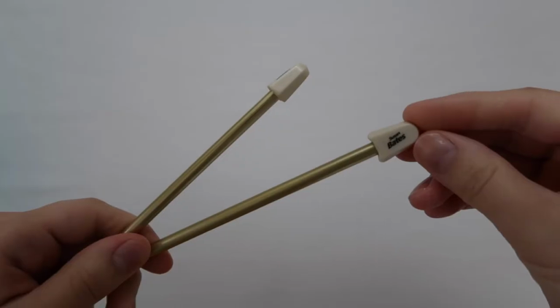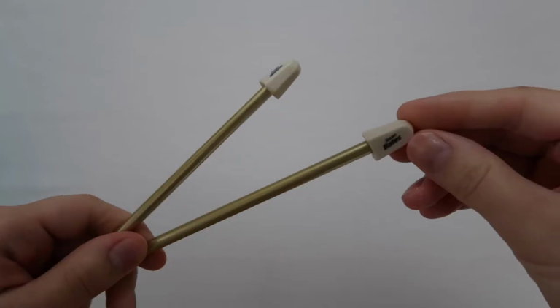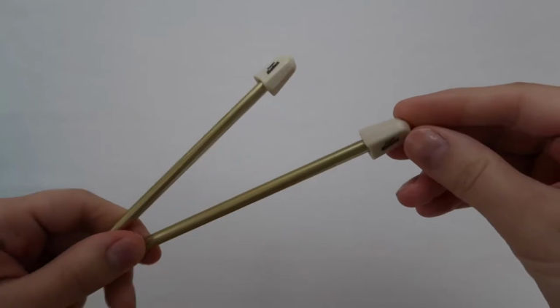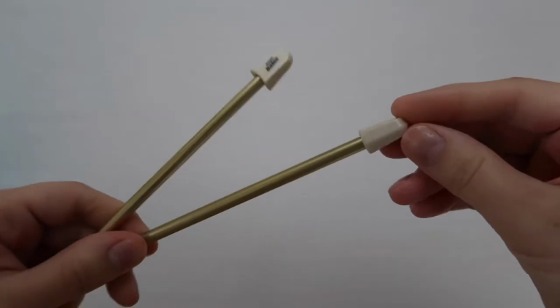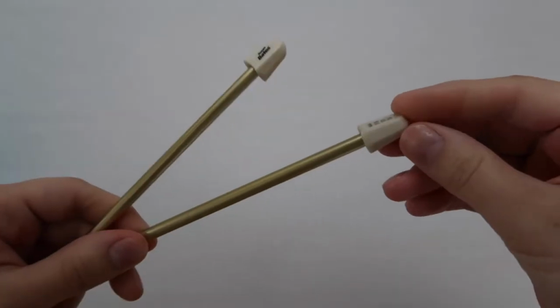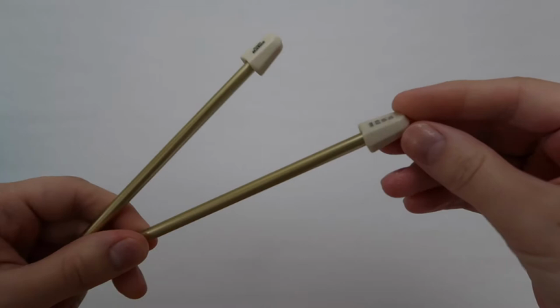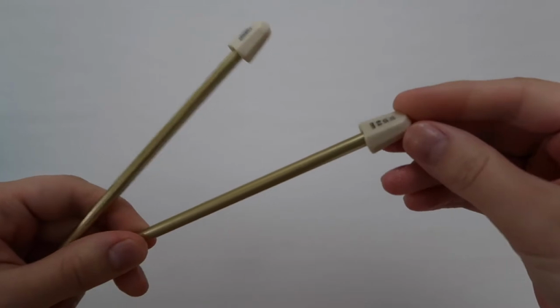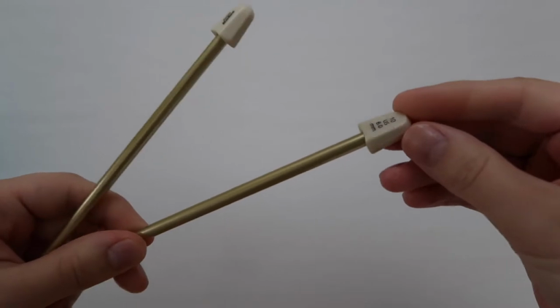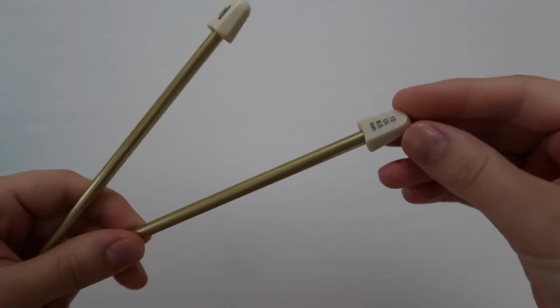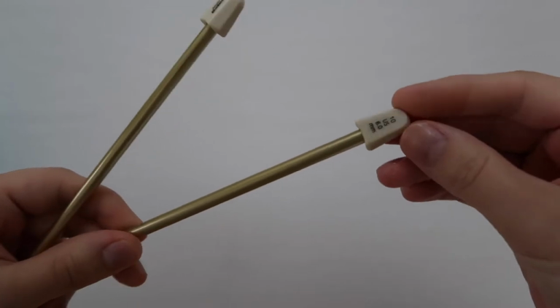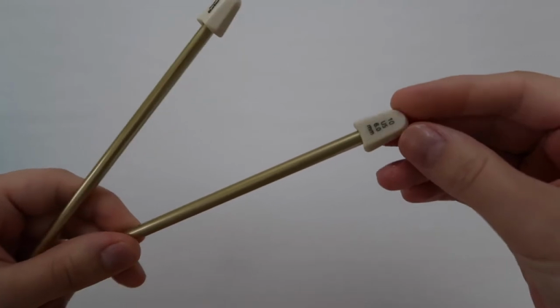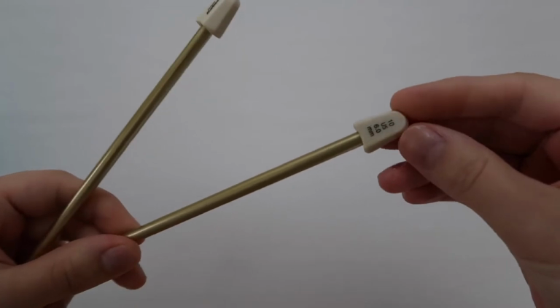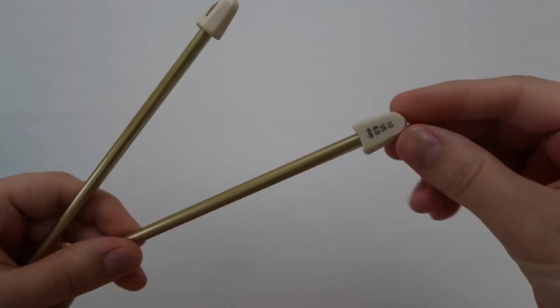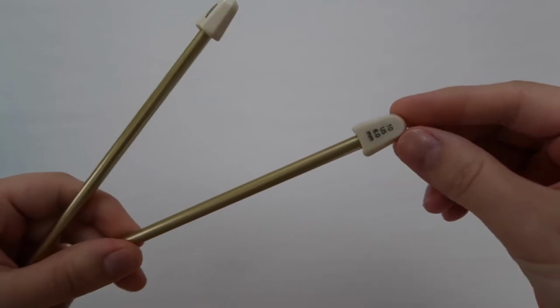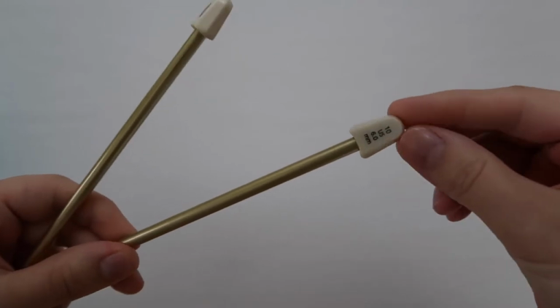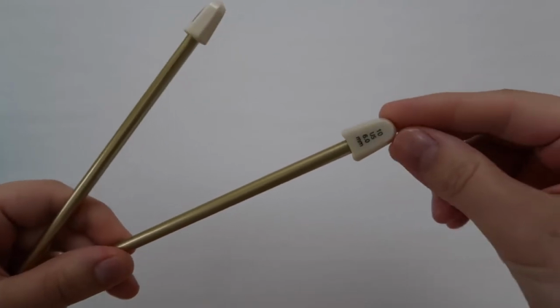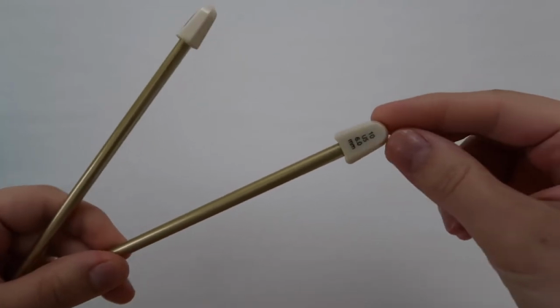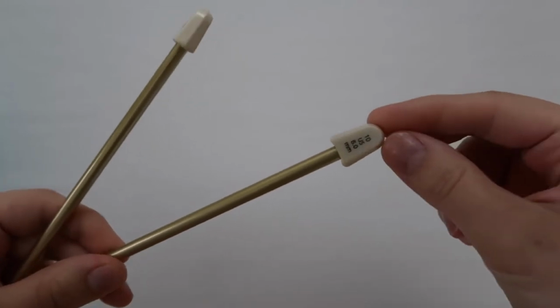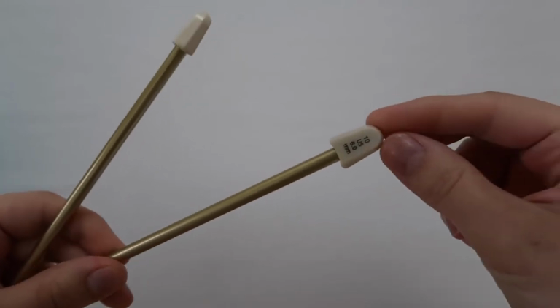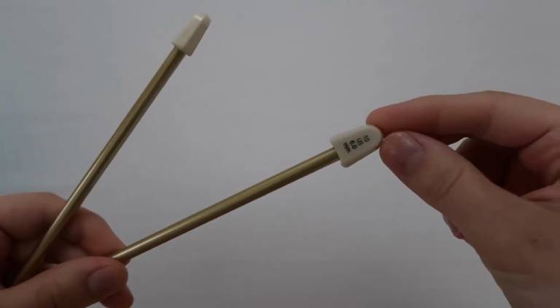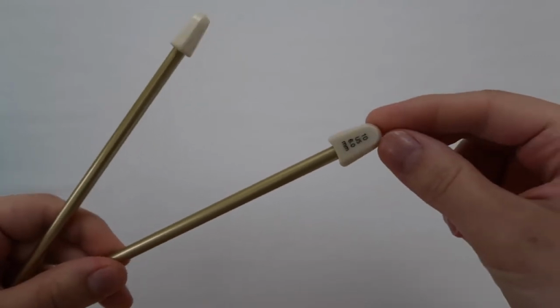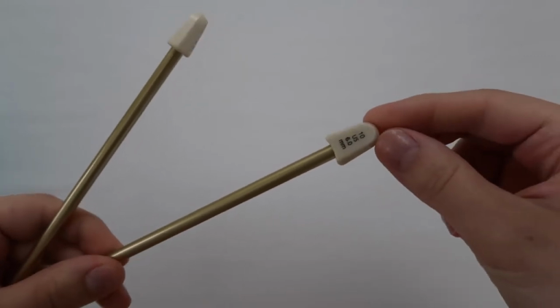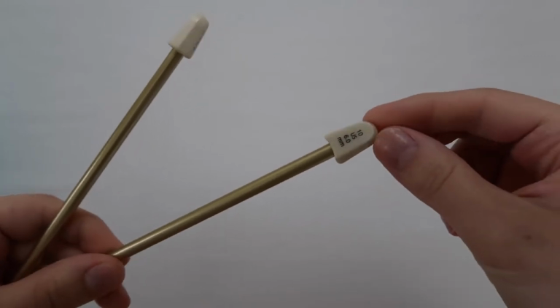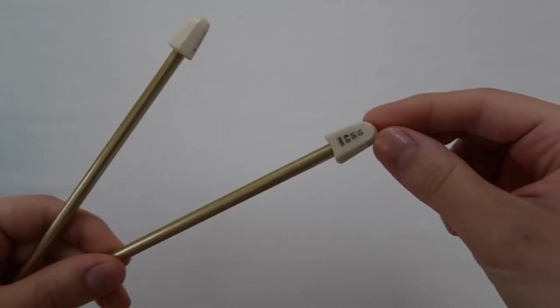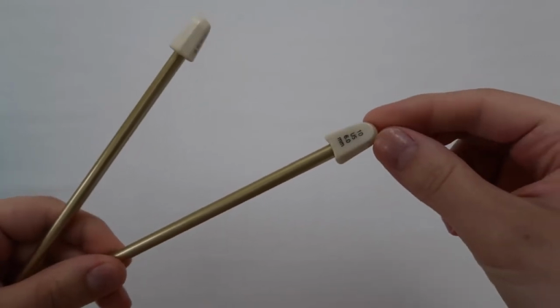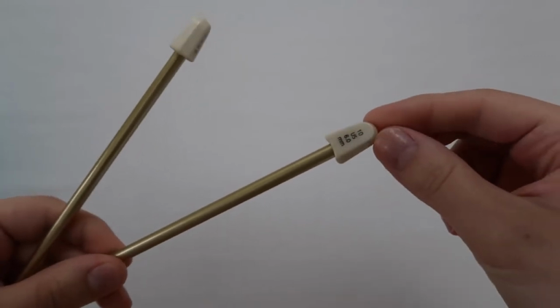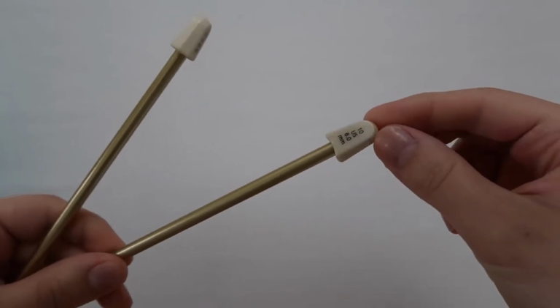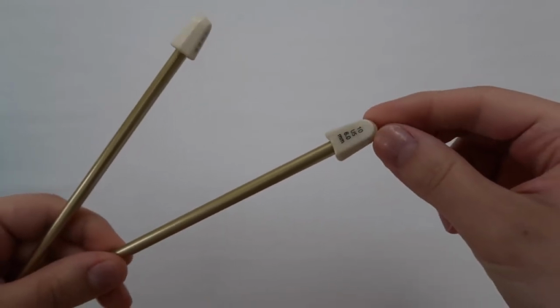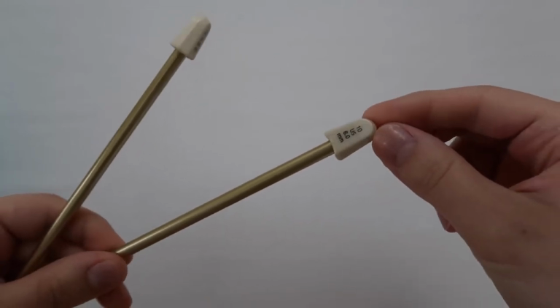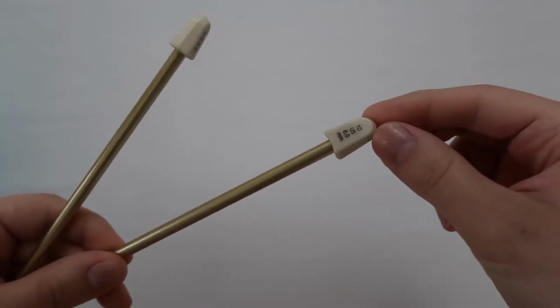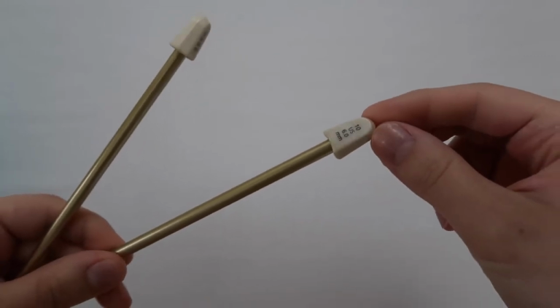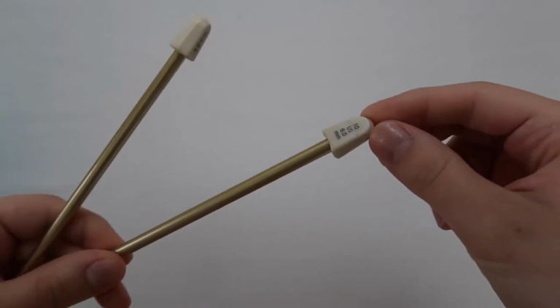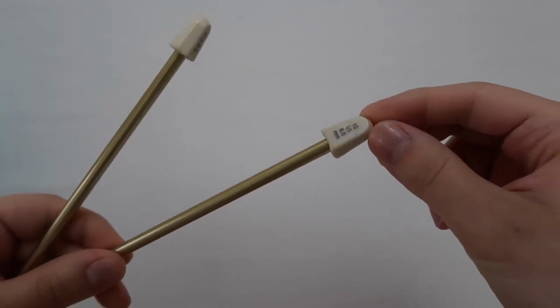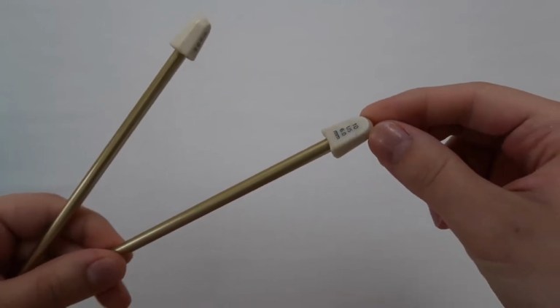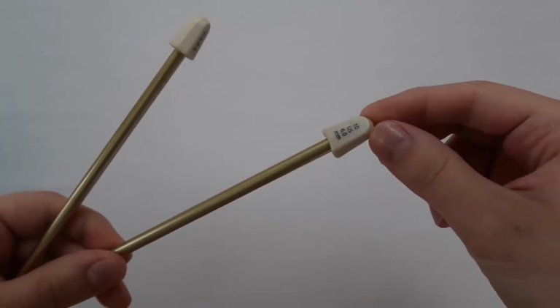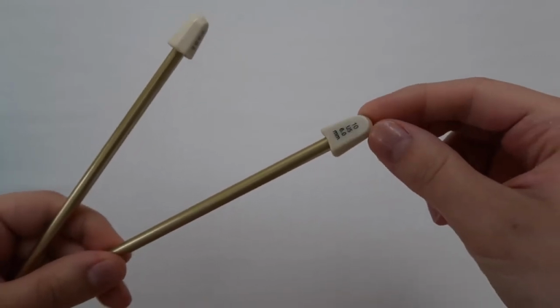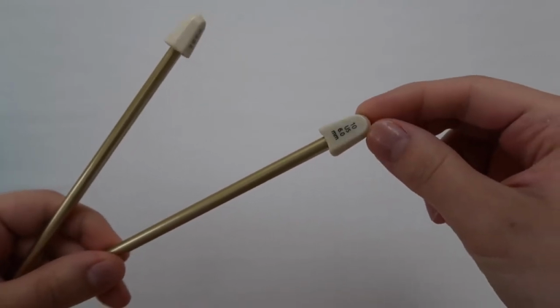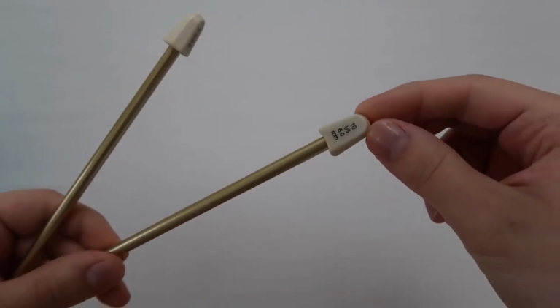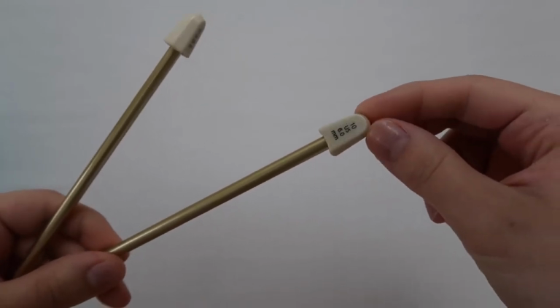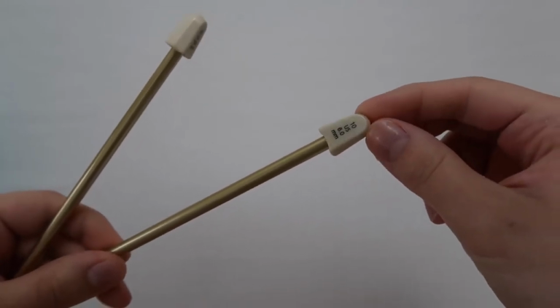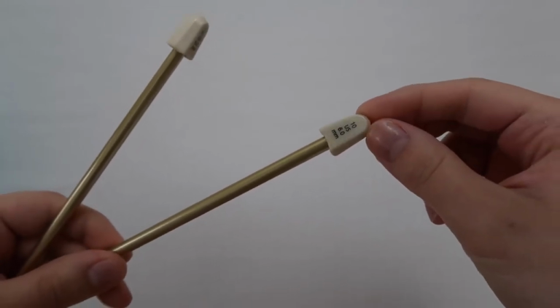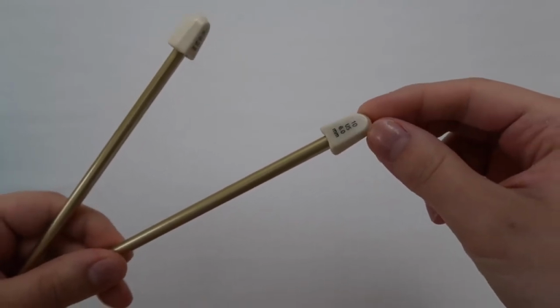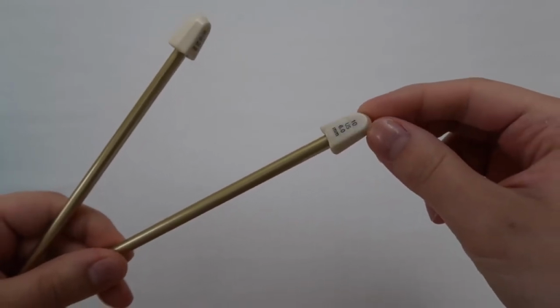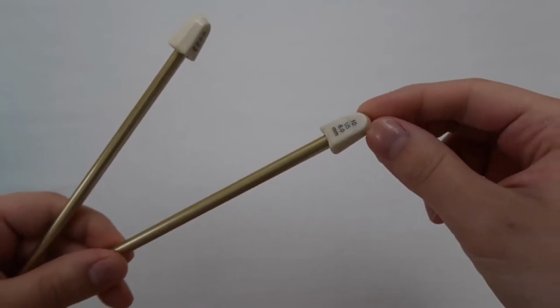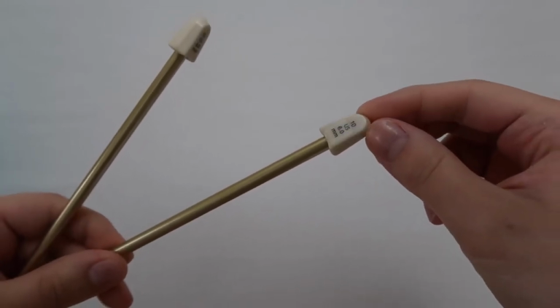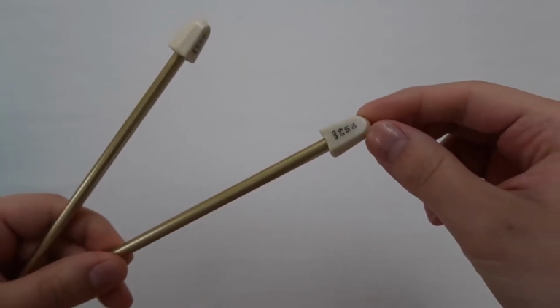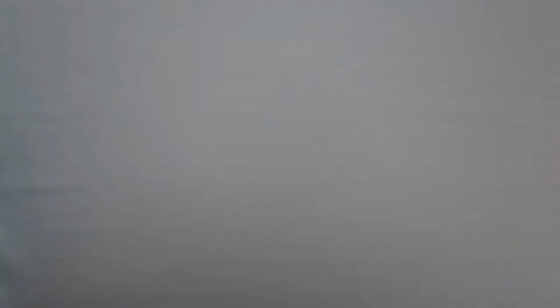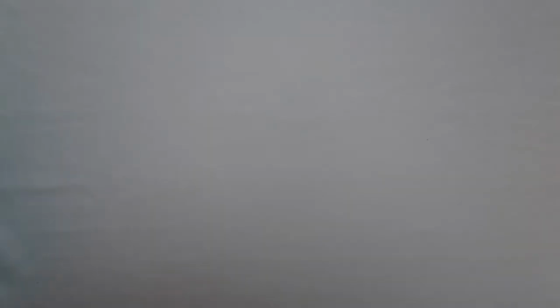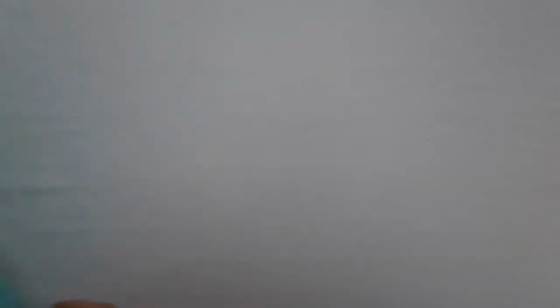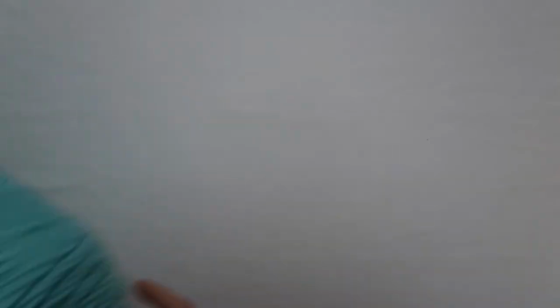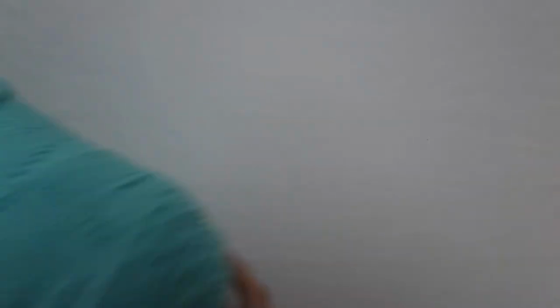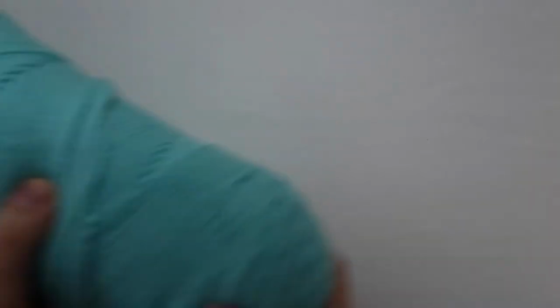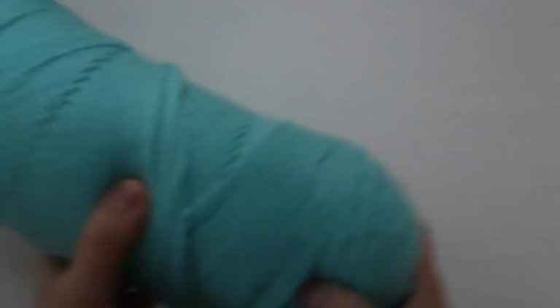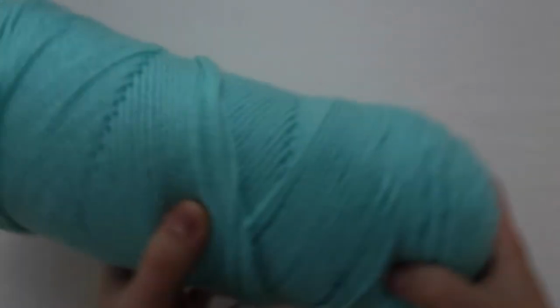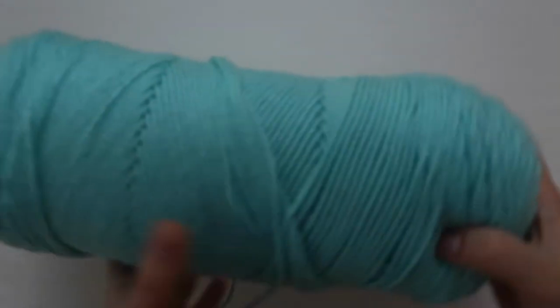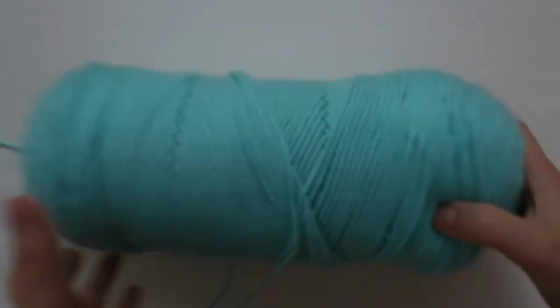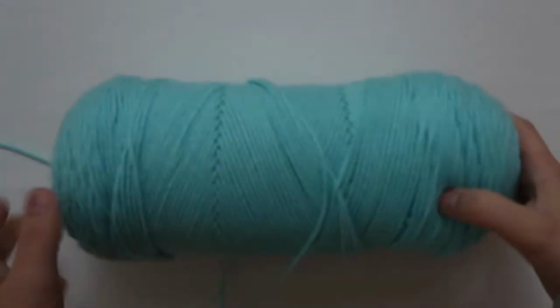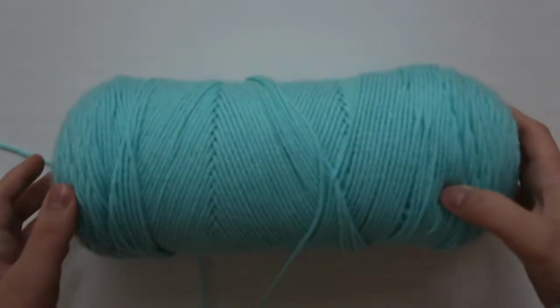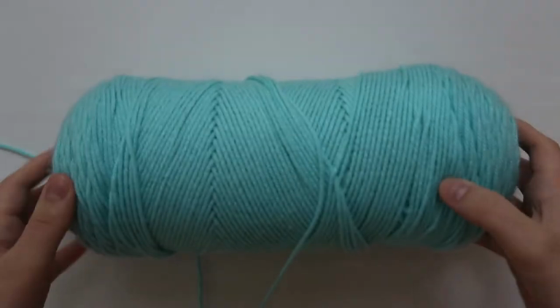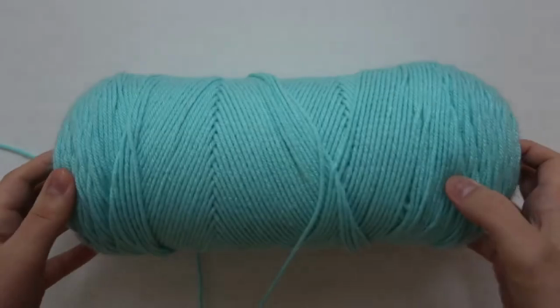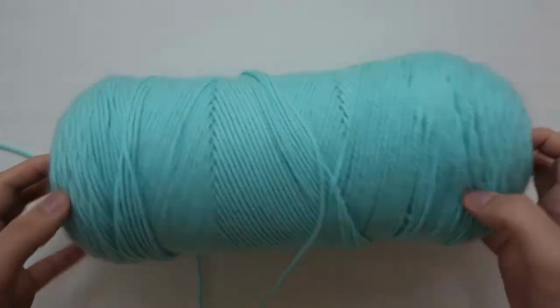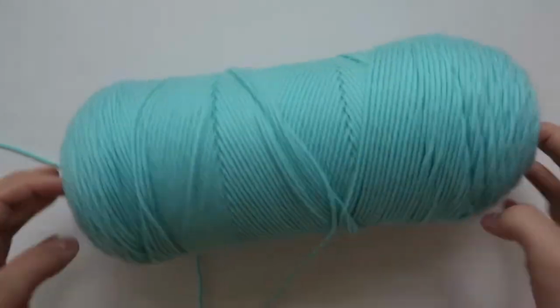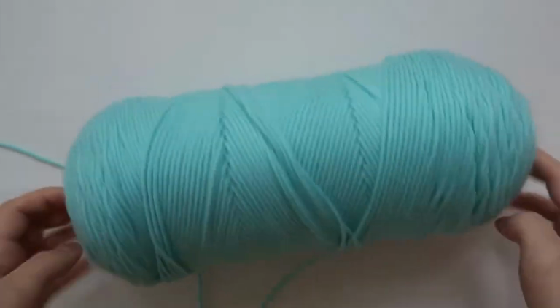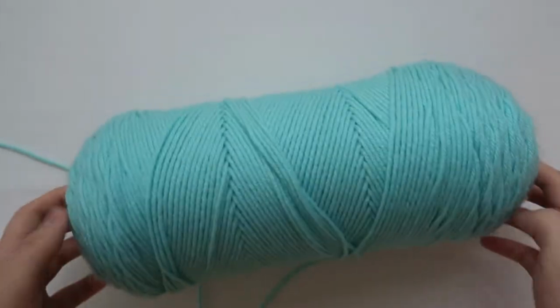For this project you're going to need six millimeter knitting needles and standard worsted weight acrylic yarn.